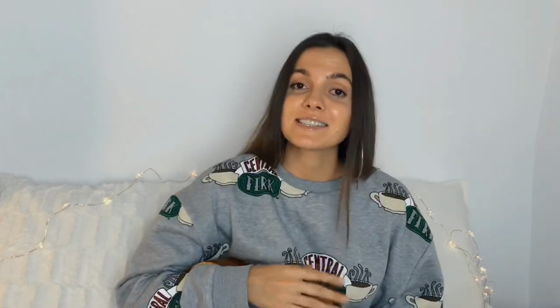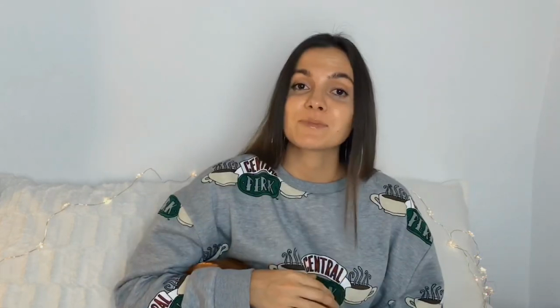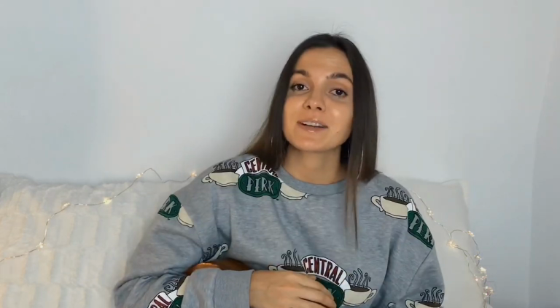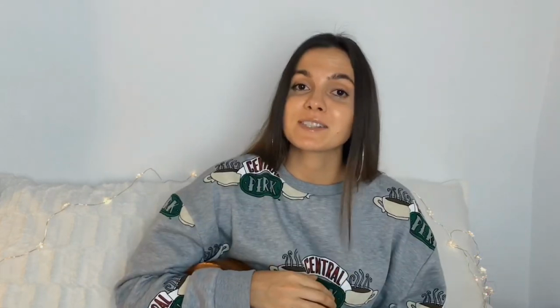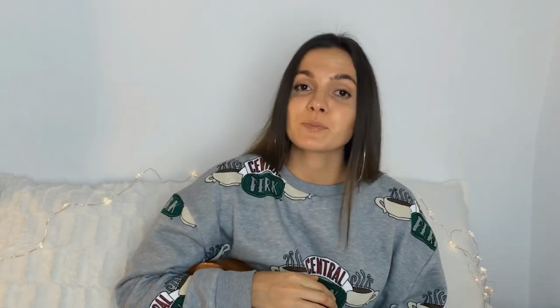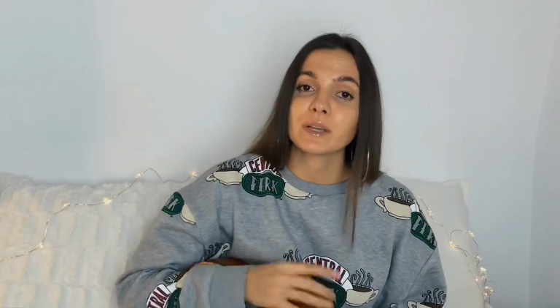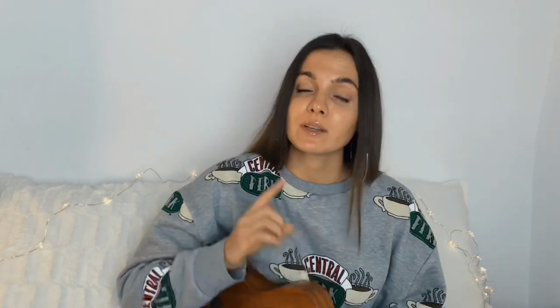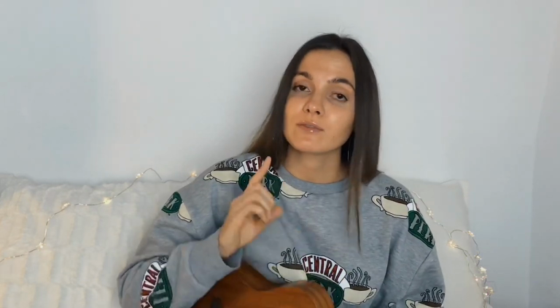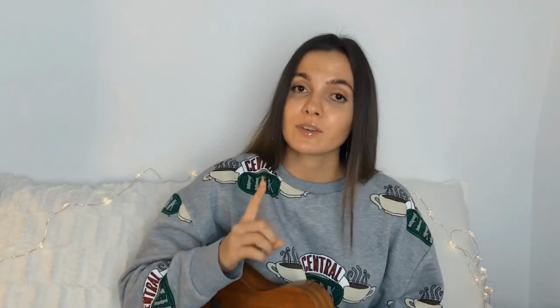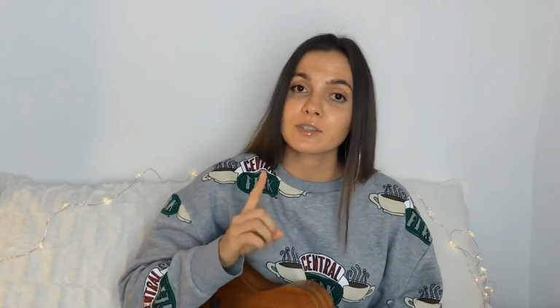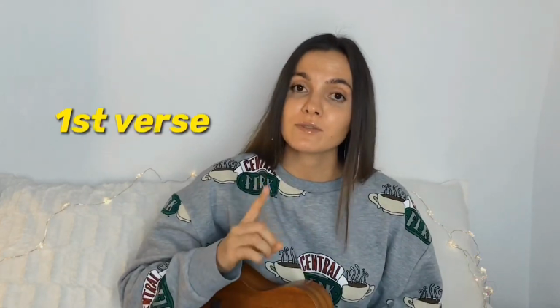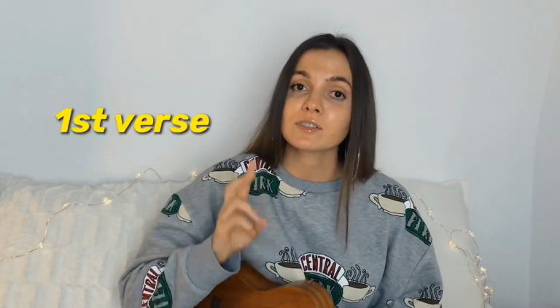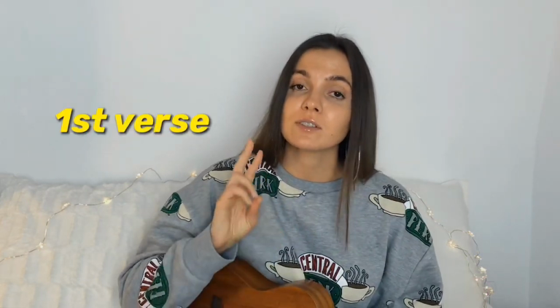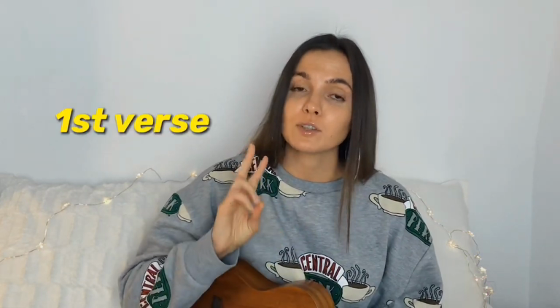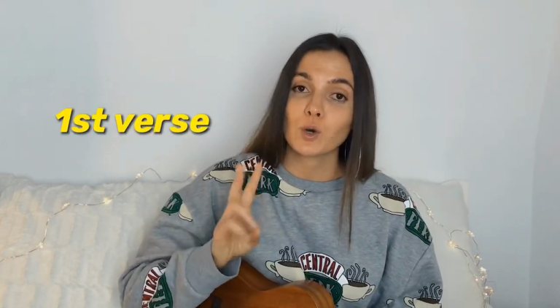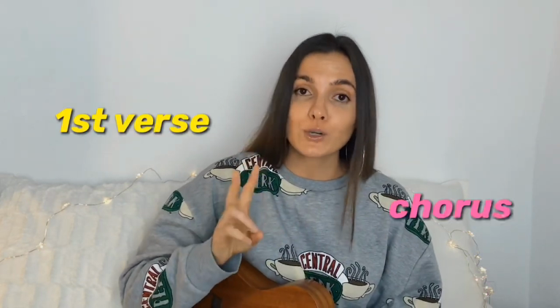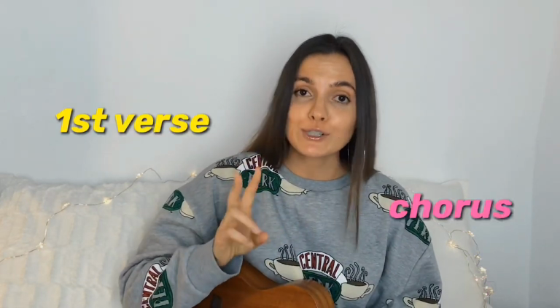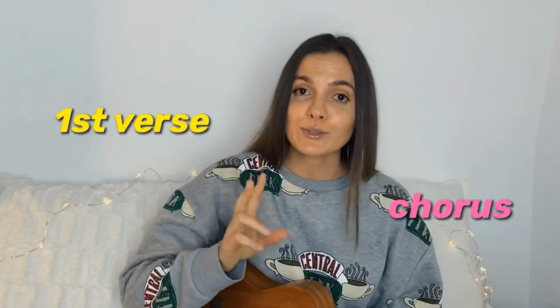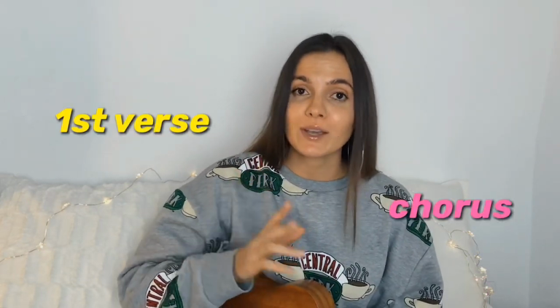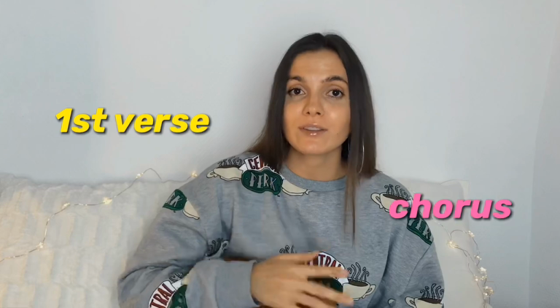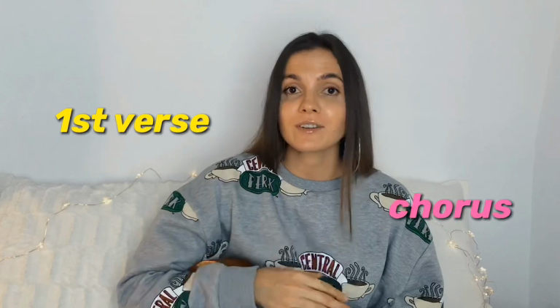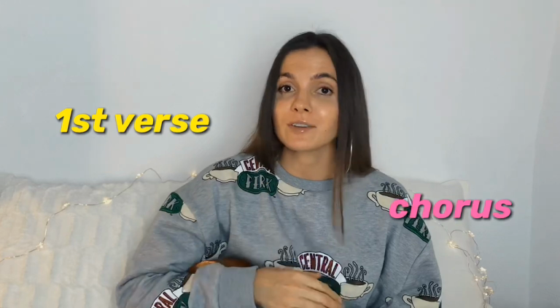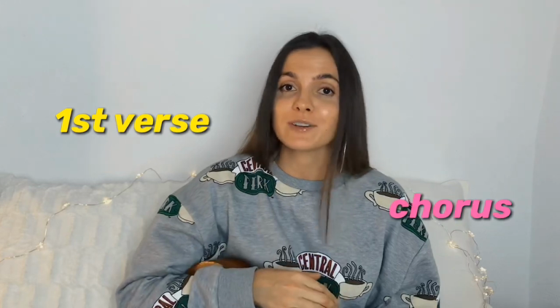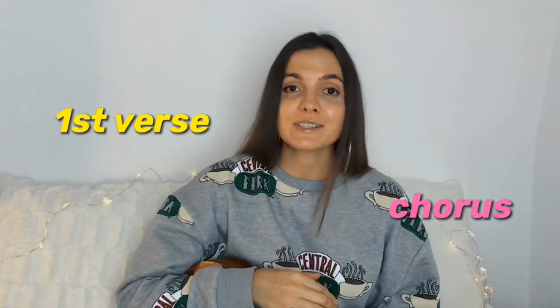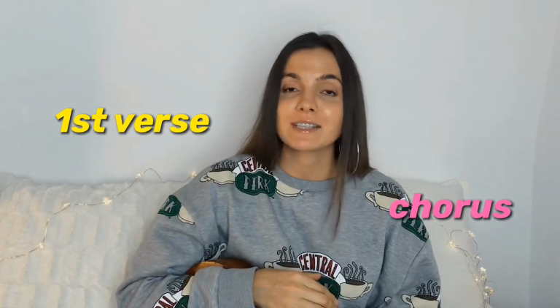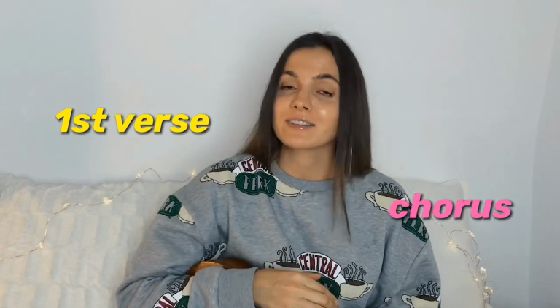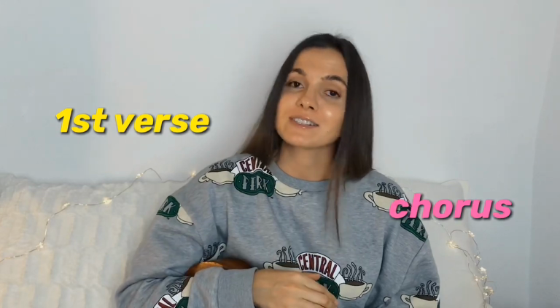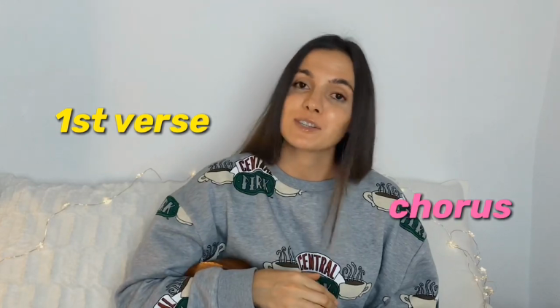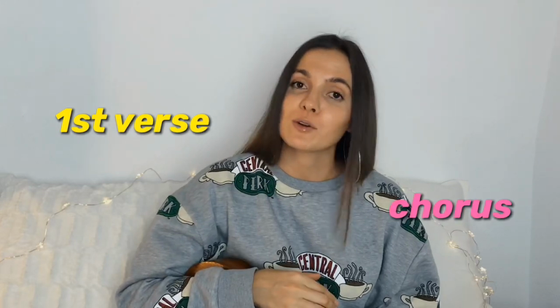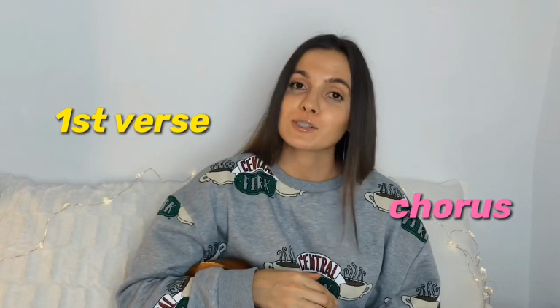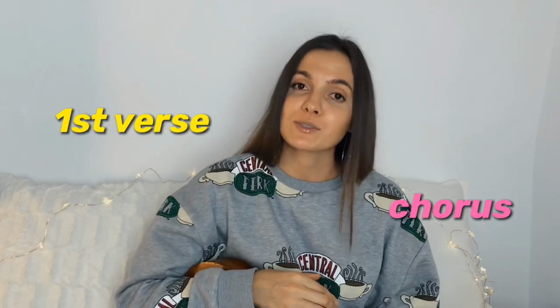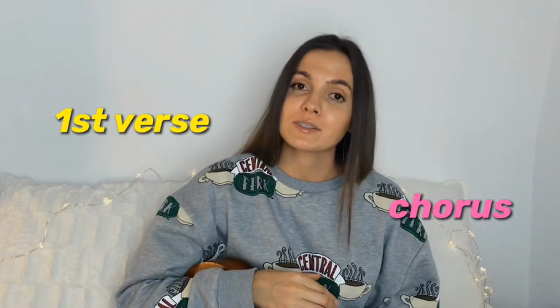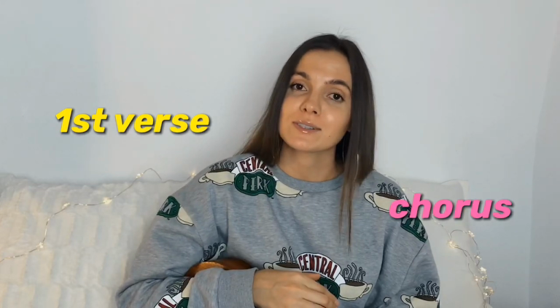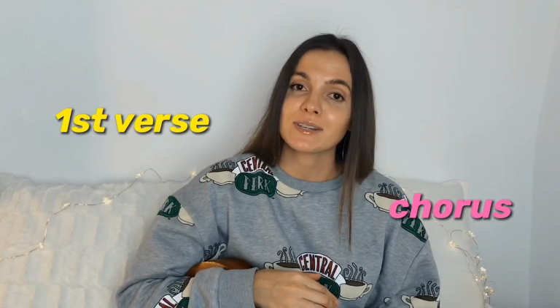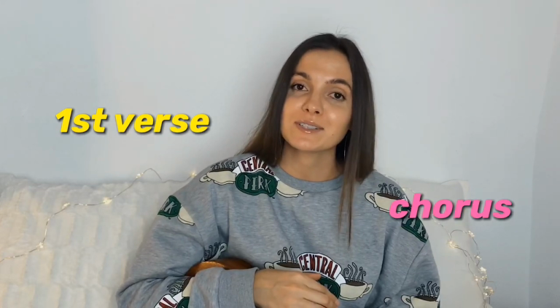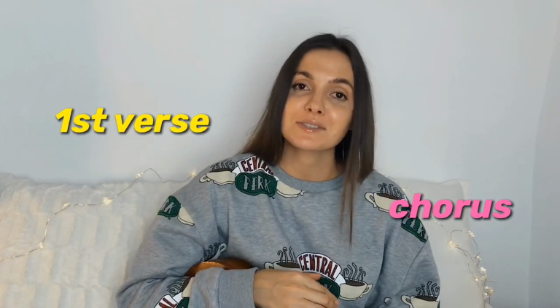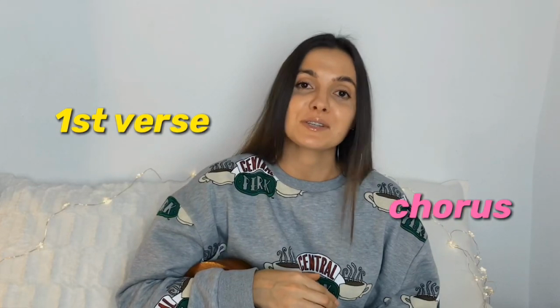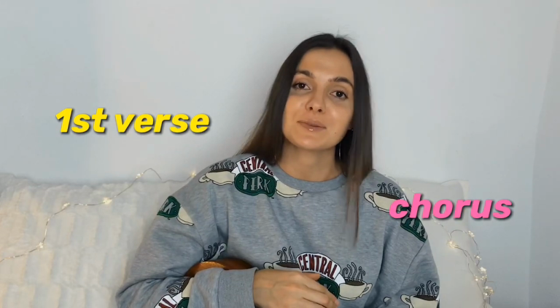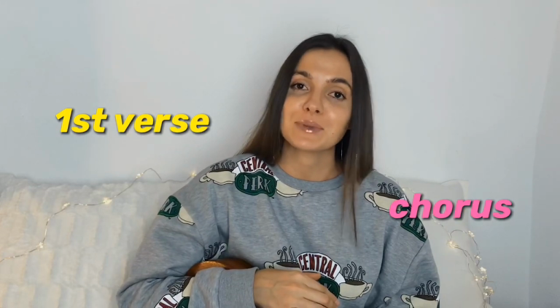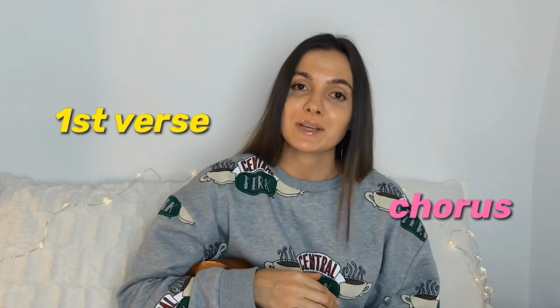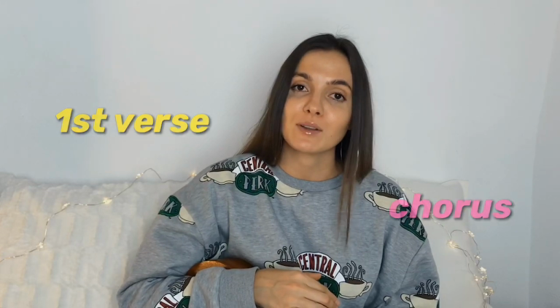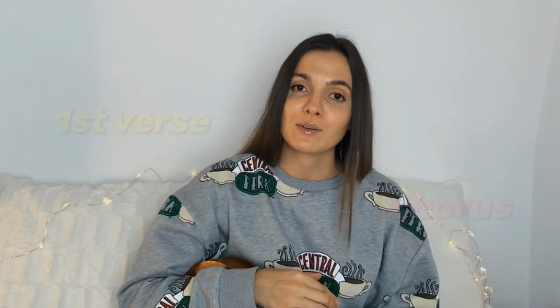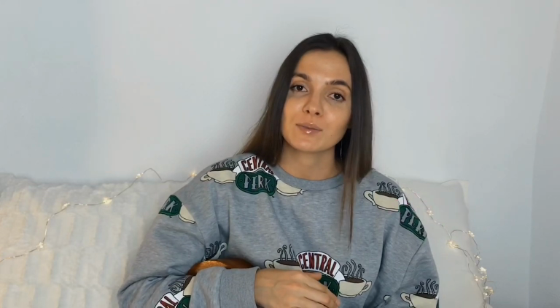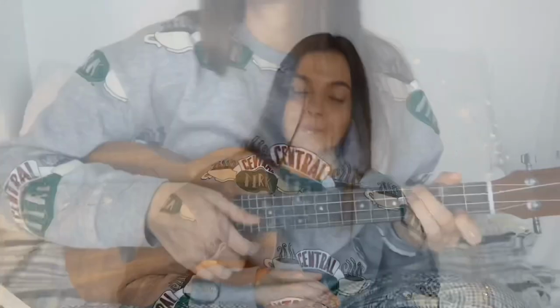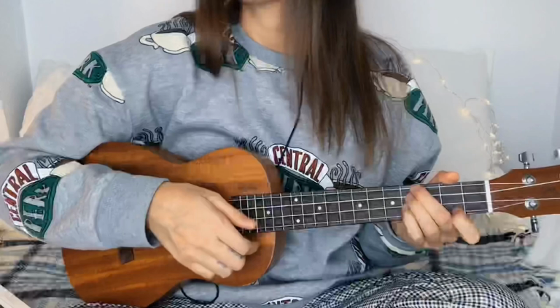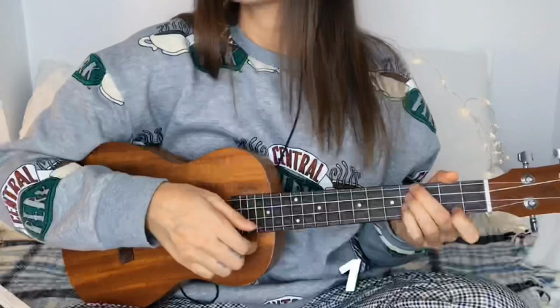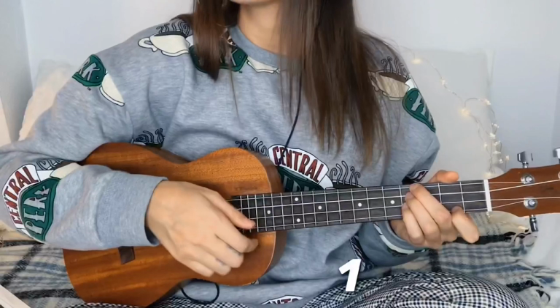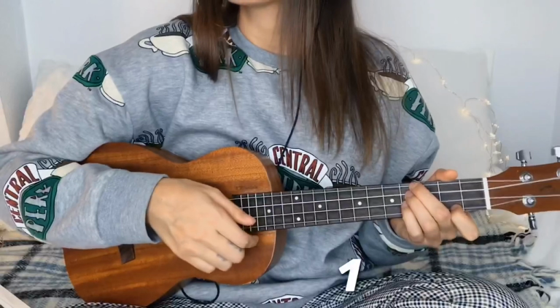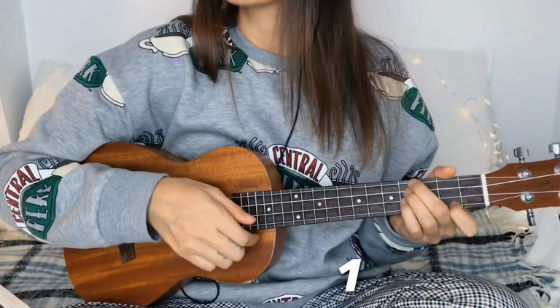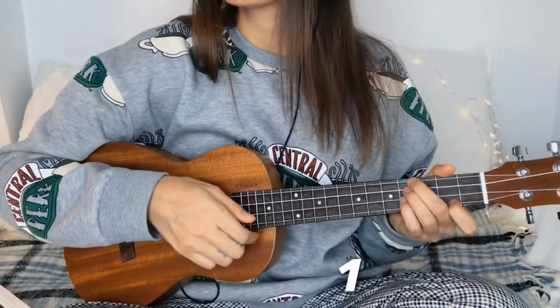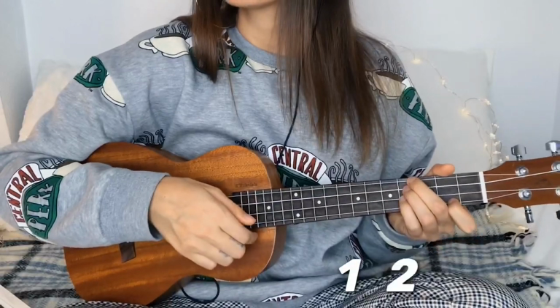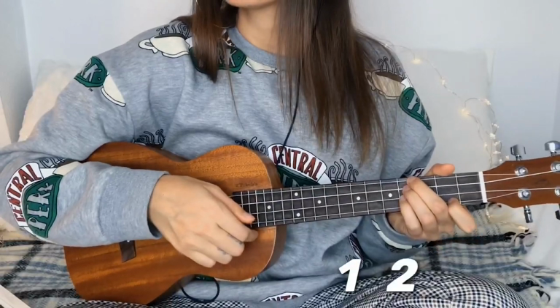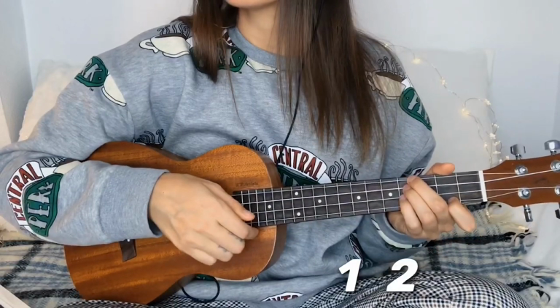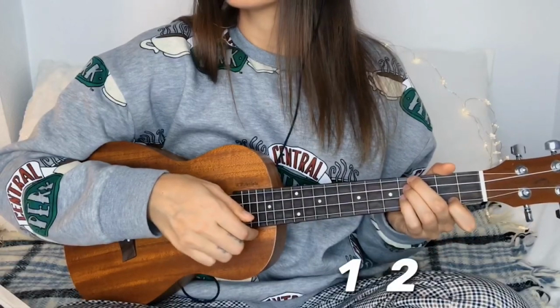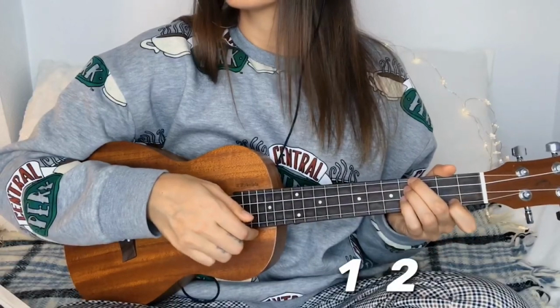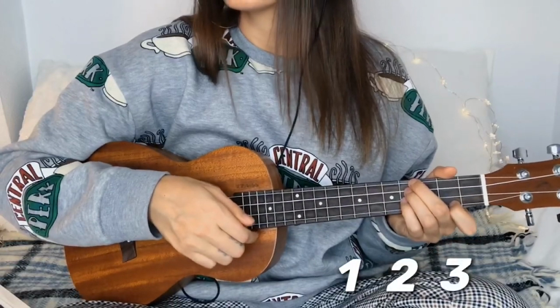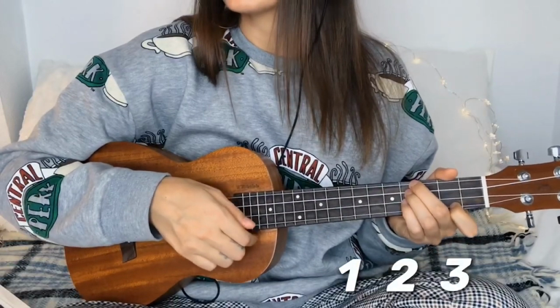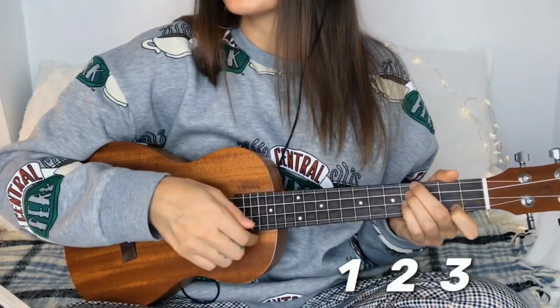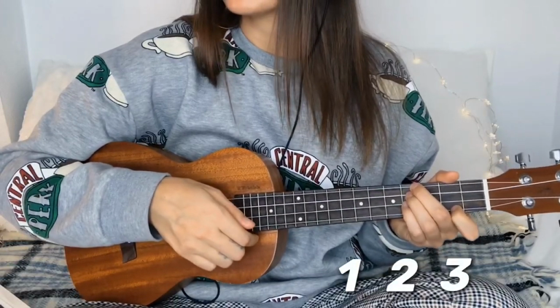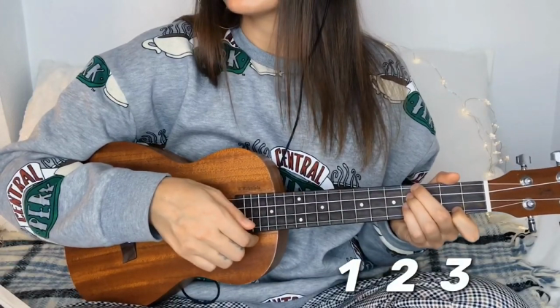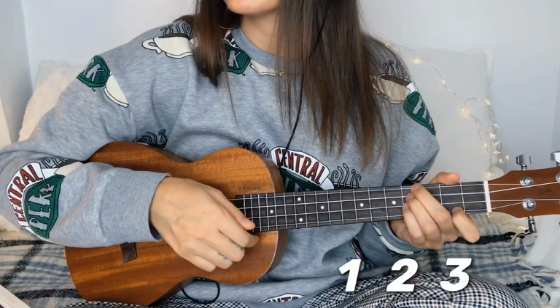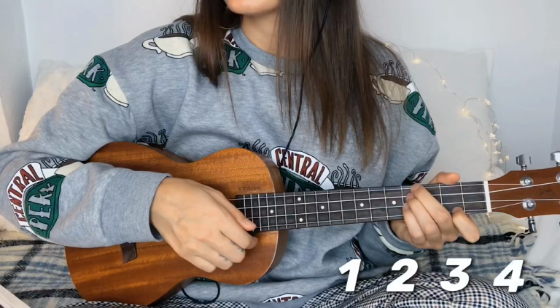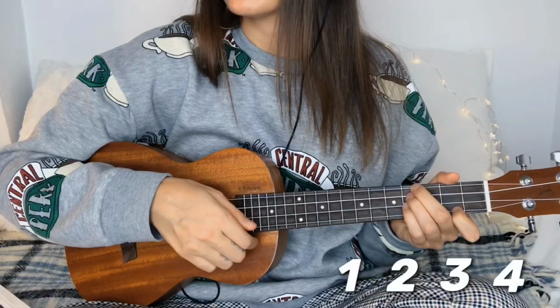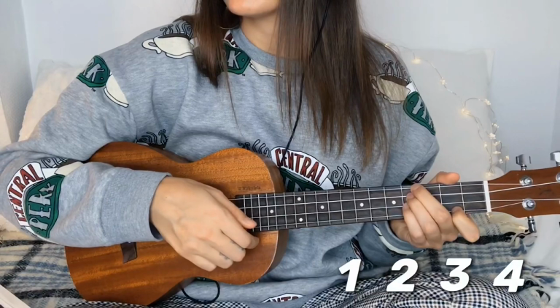Now you guys, let's practice playing the first verse and the chorus together. You're gonna see lyrics and chords on the screen so you can play along. One, two, three, four.